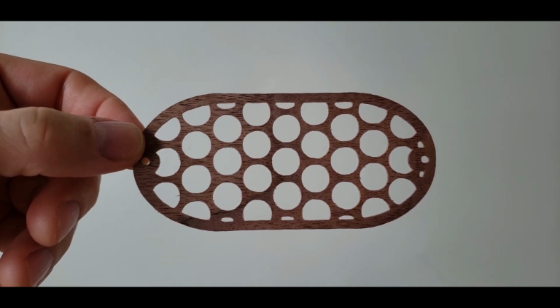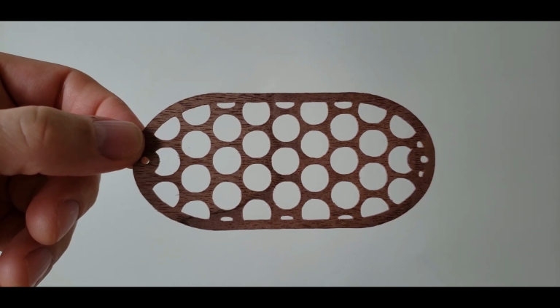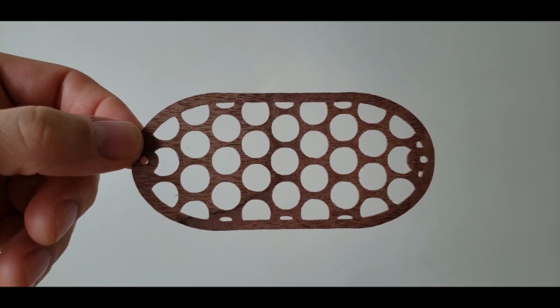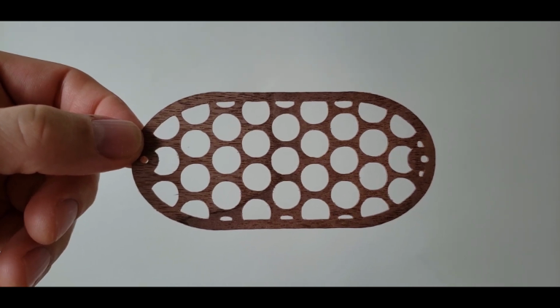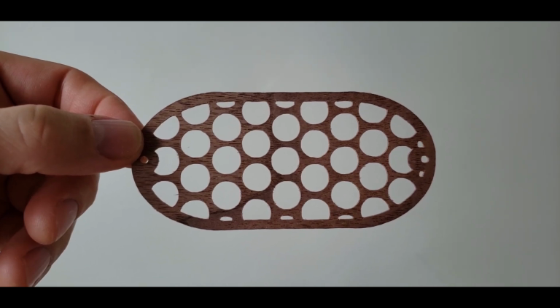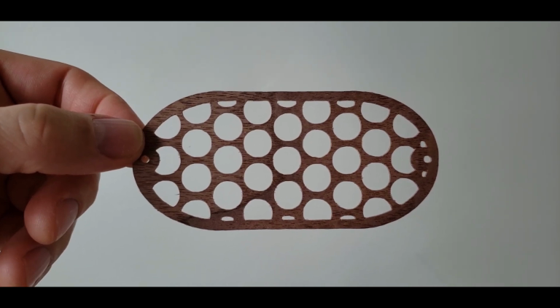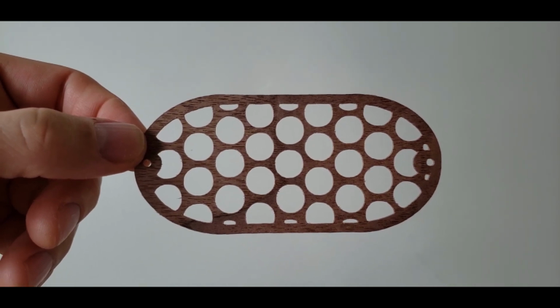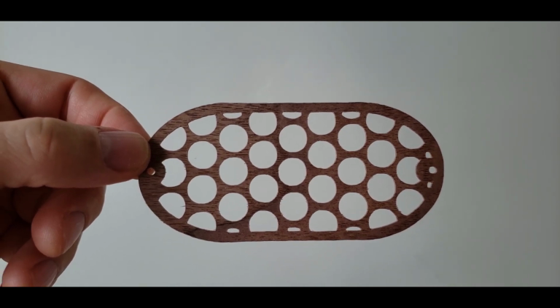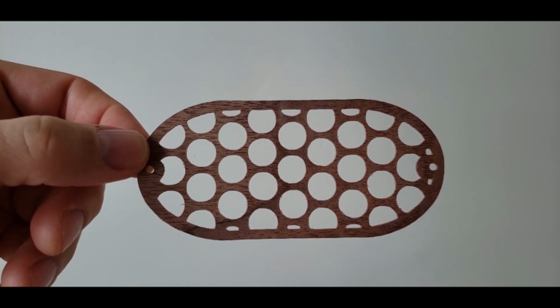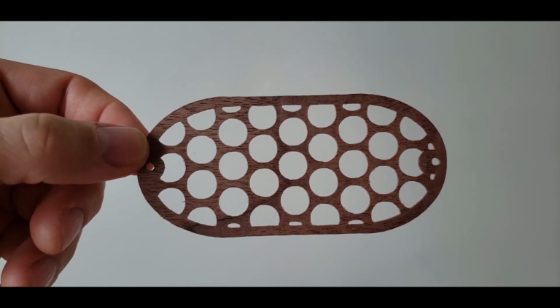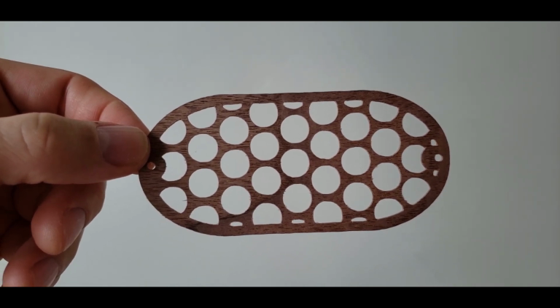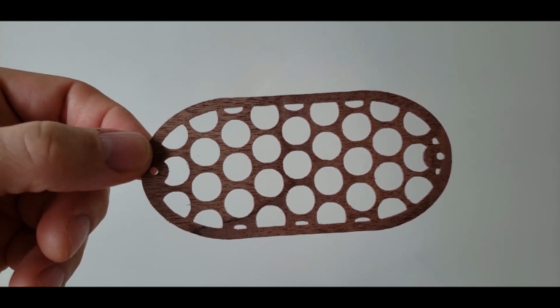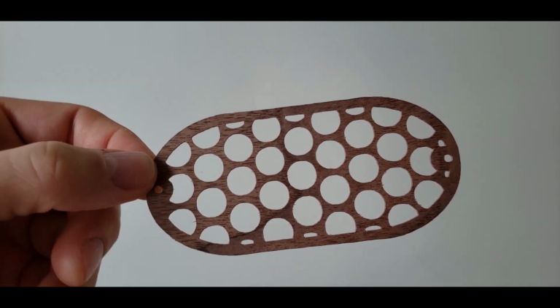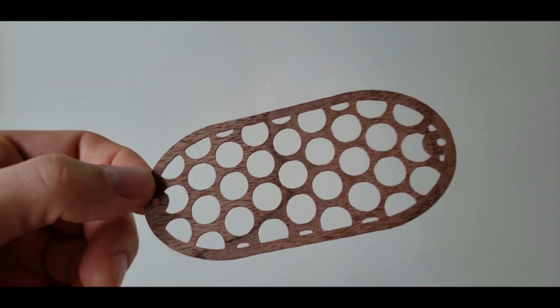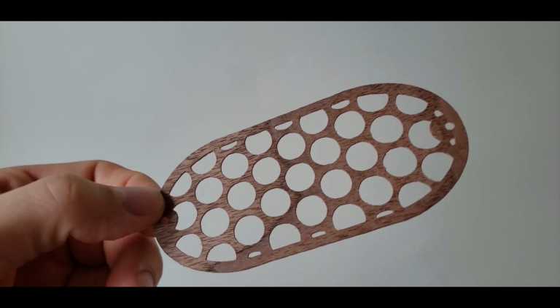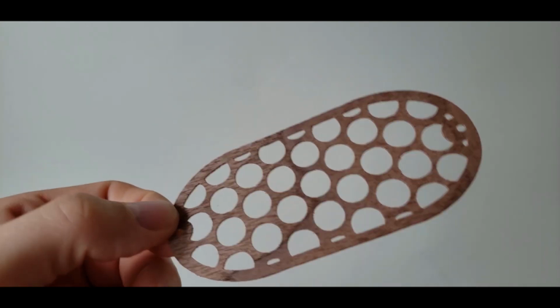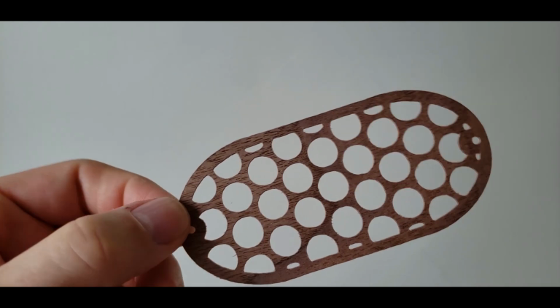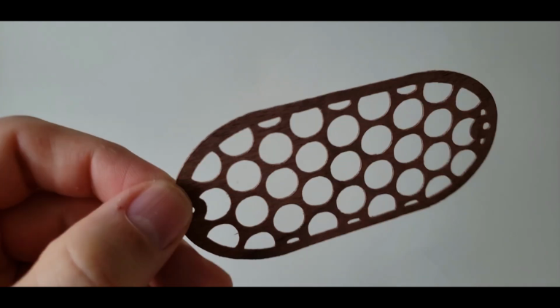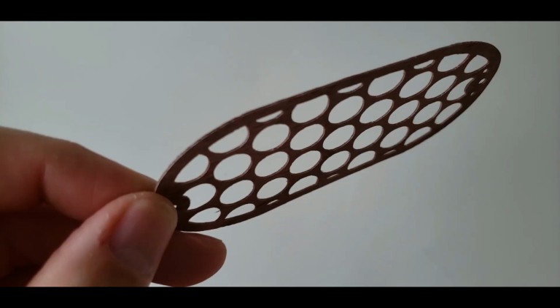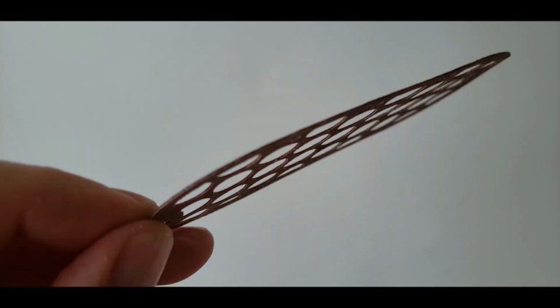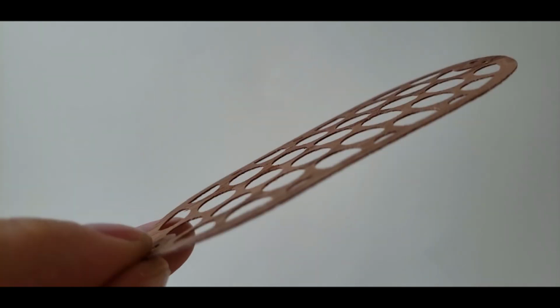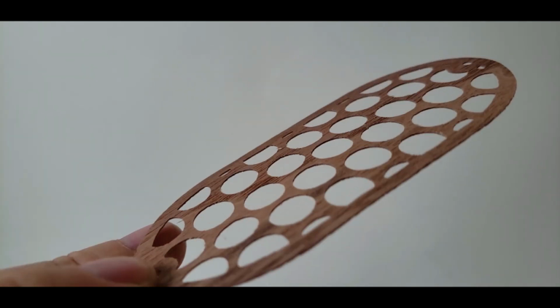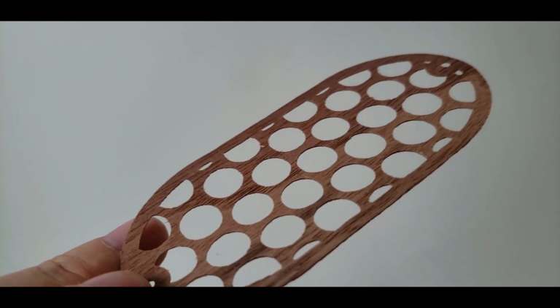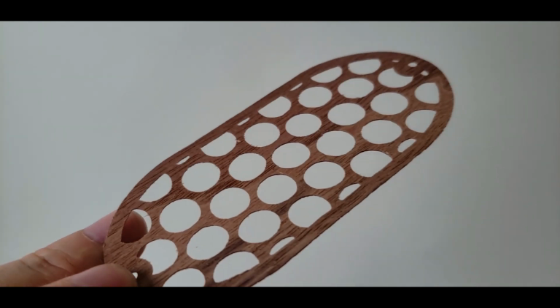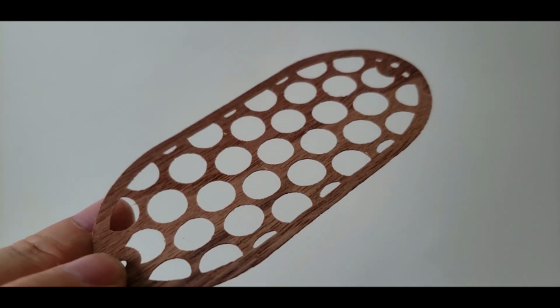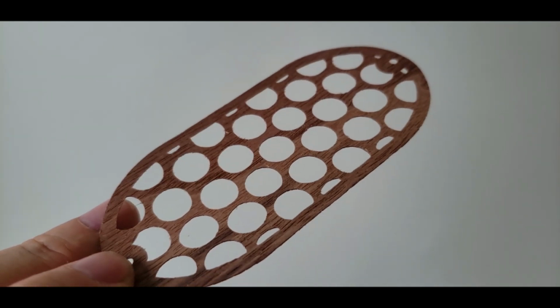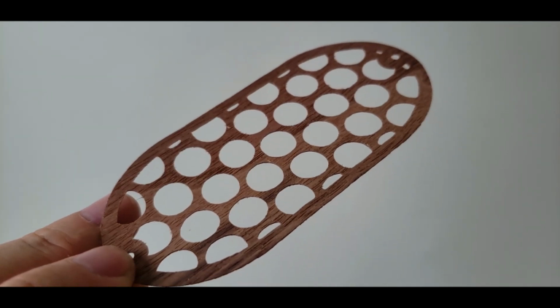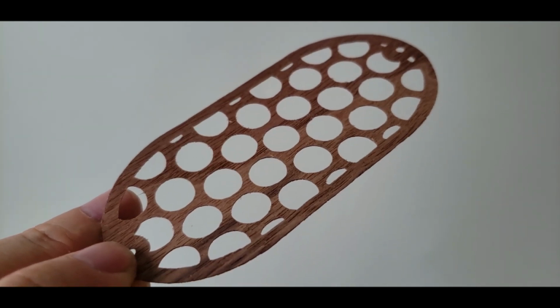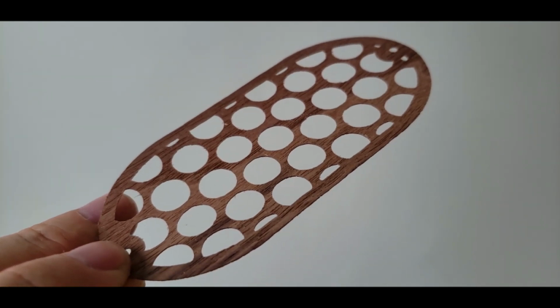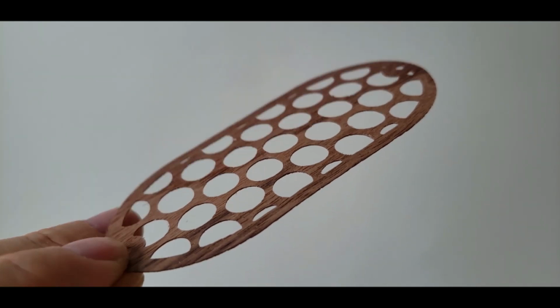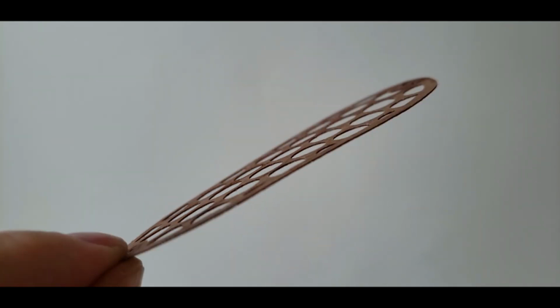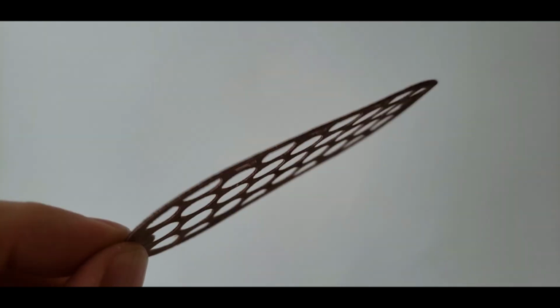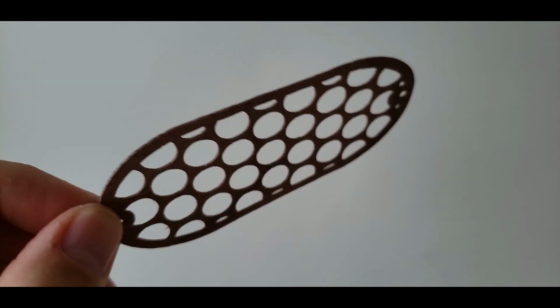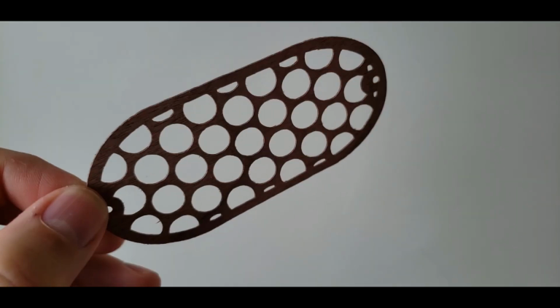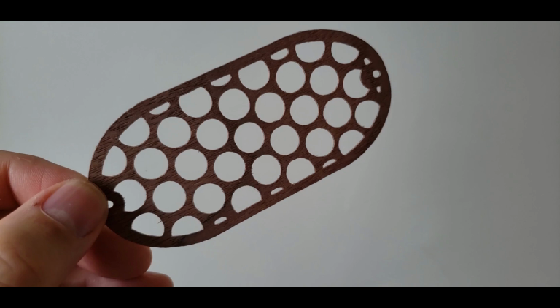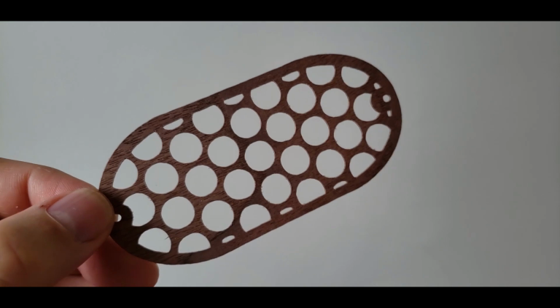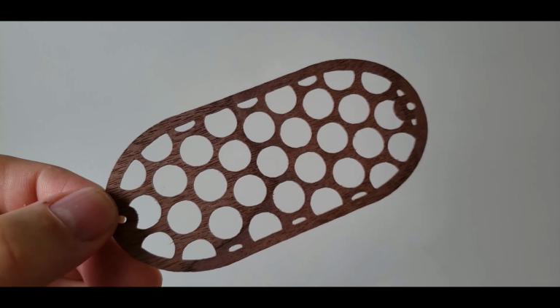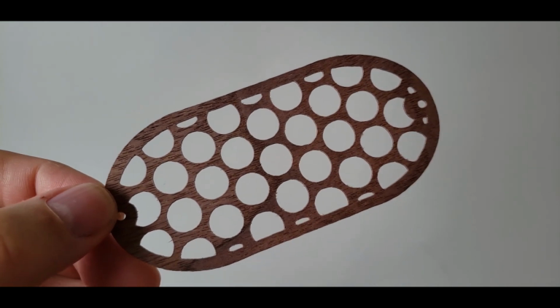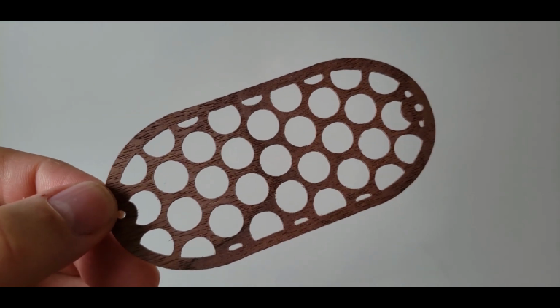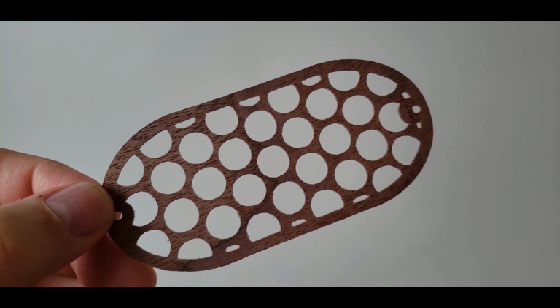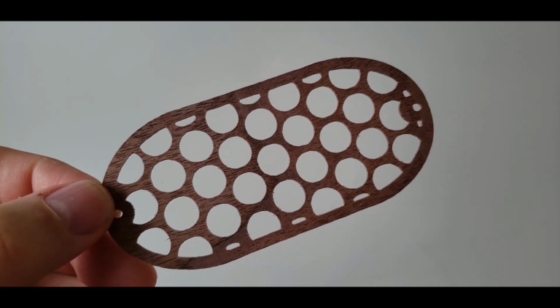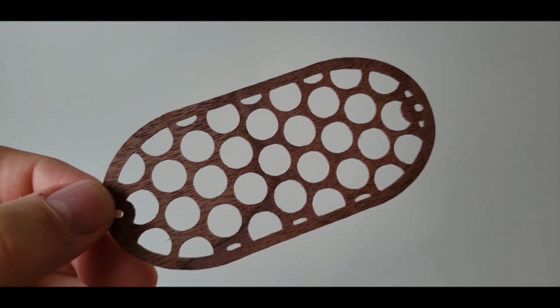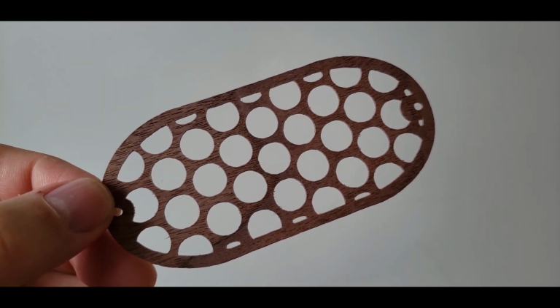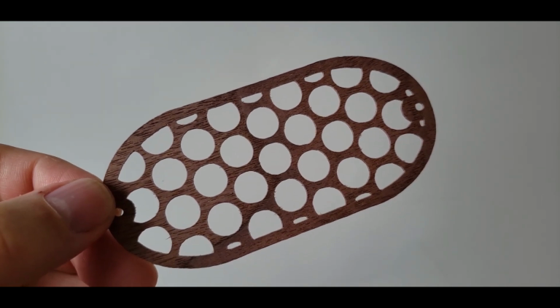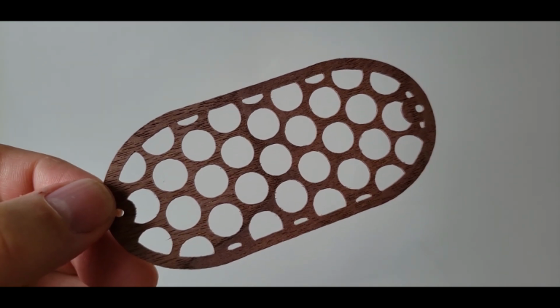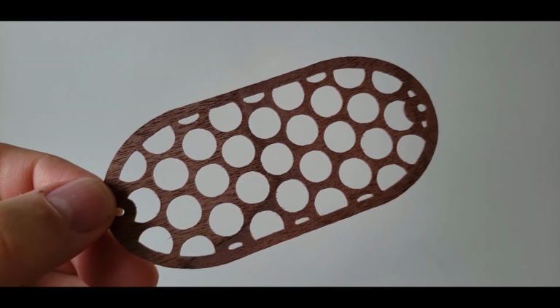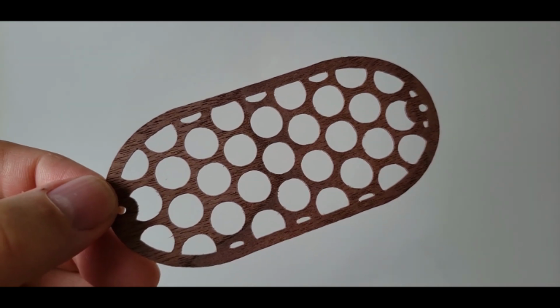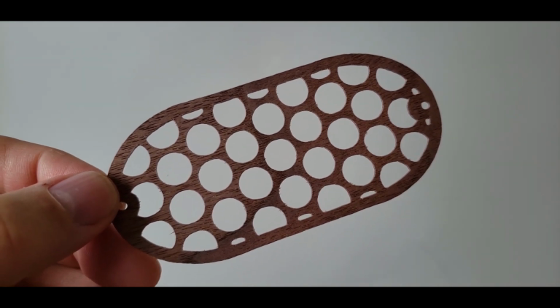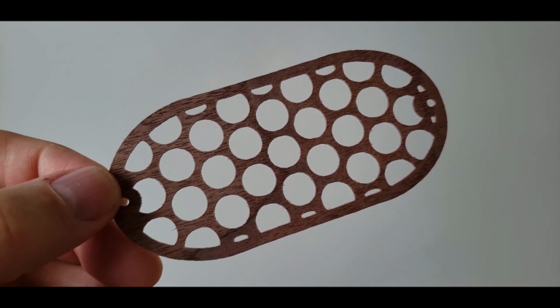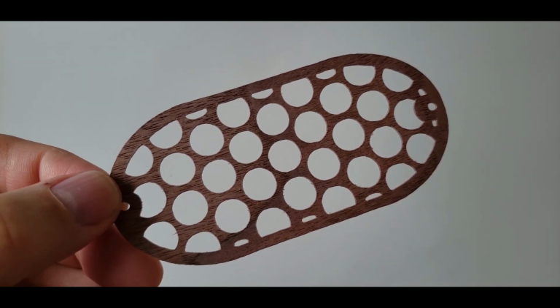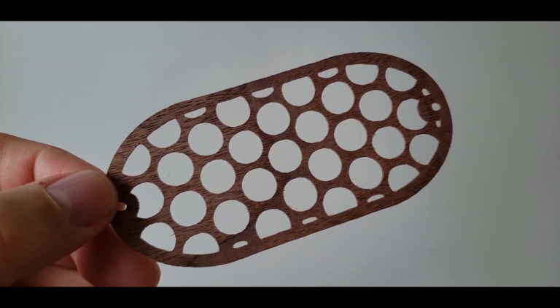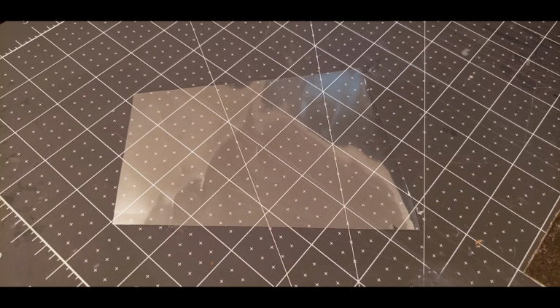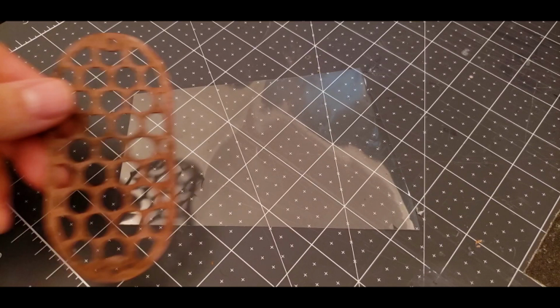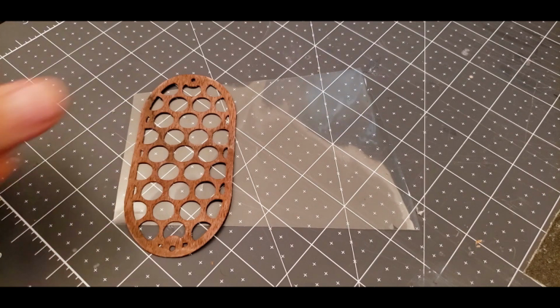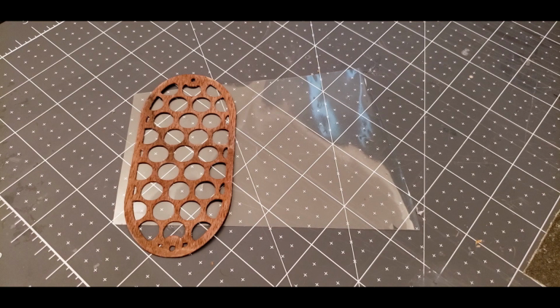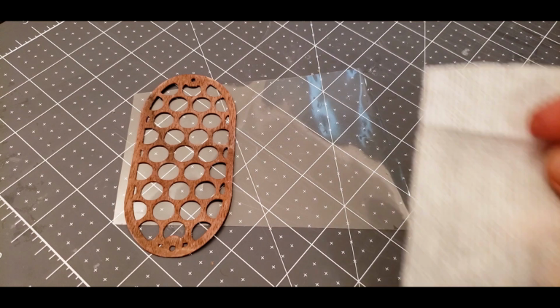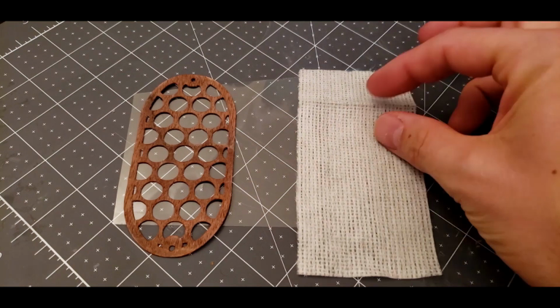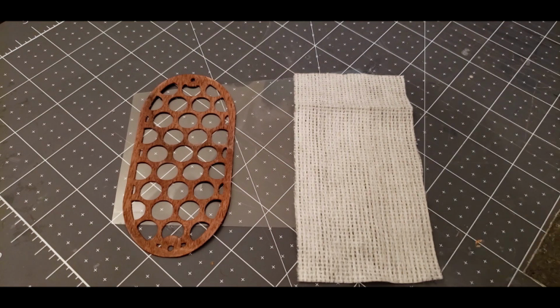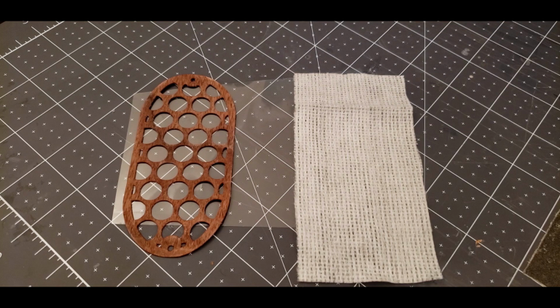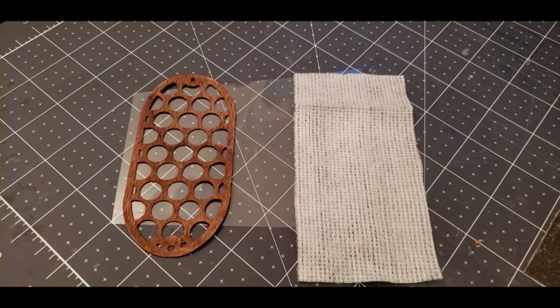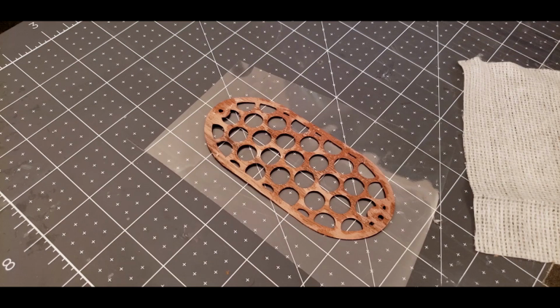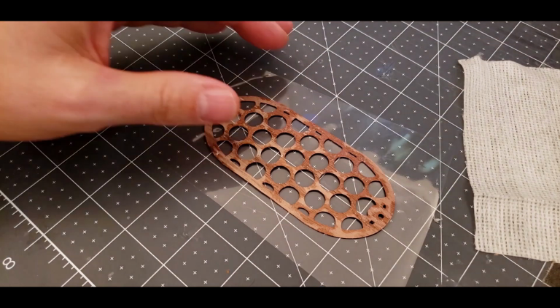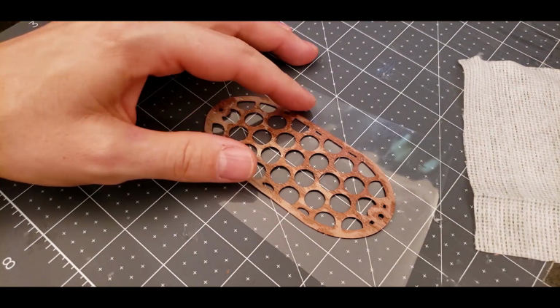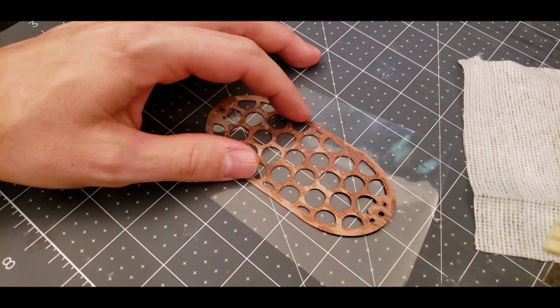Baffles are cut out of 2-ply walnut veneer and gauze is glued to them. The baffles will control wind blasts as well as taming some bass frequencies.